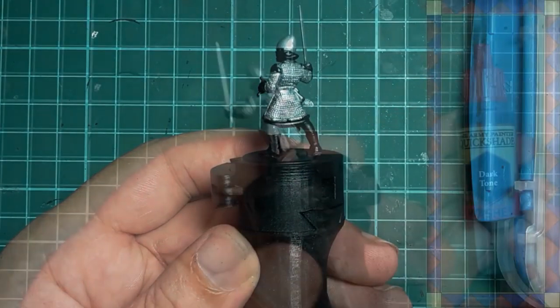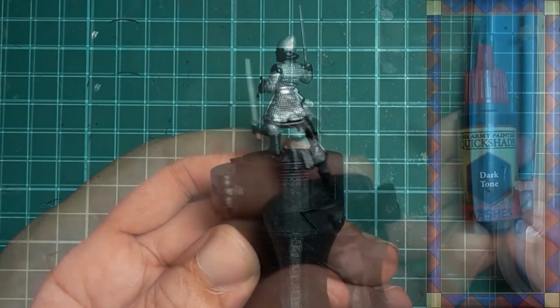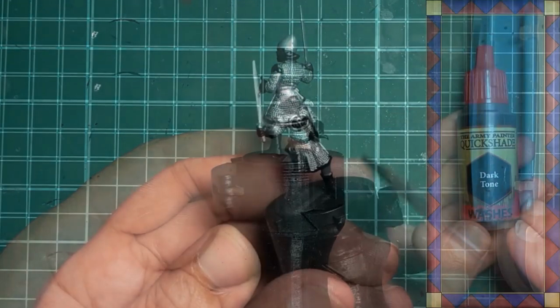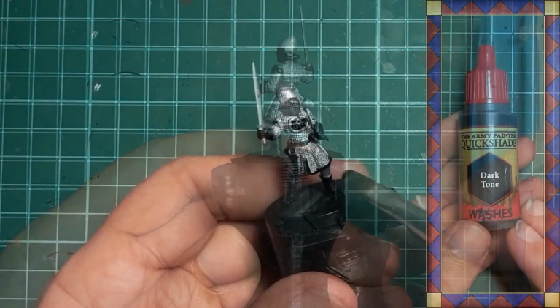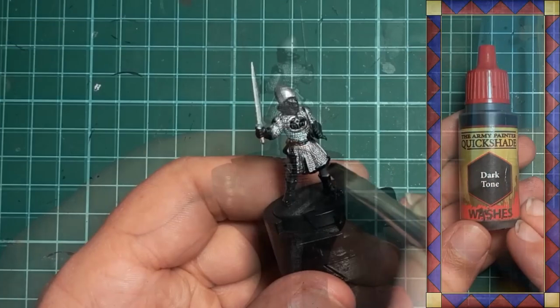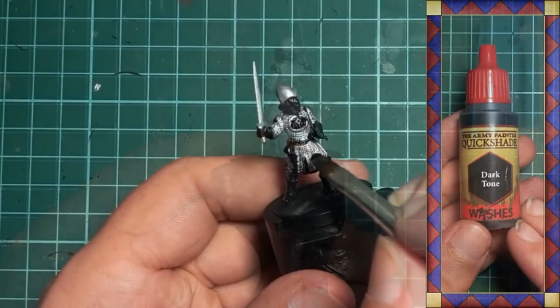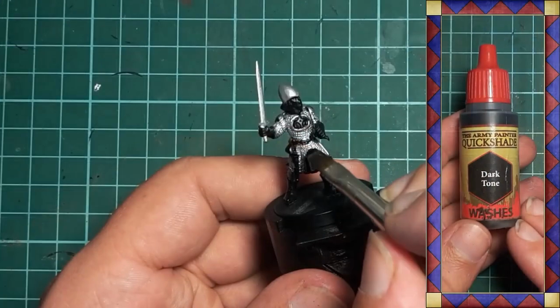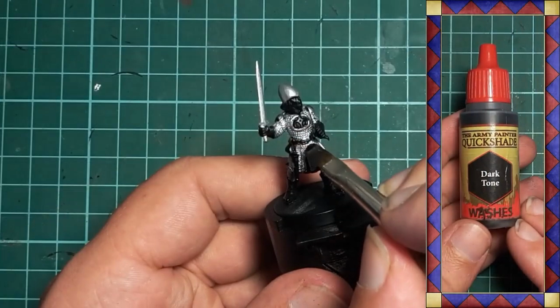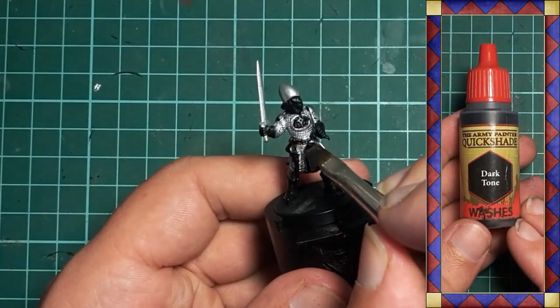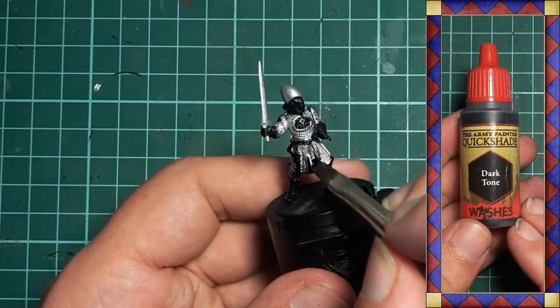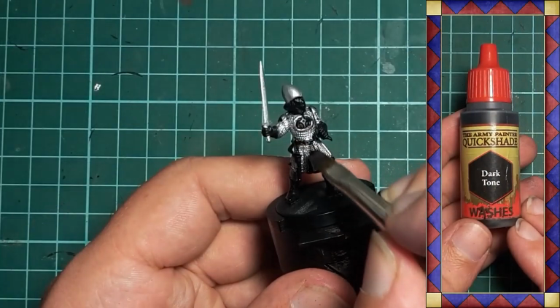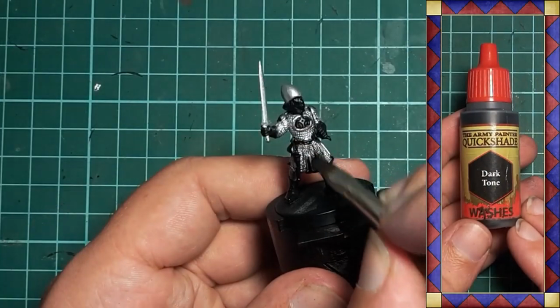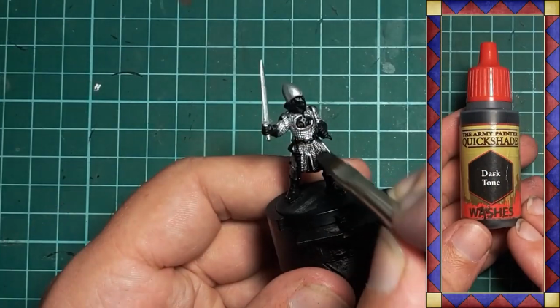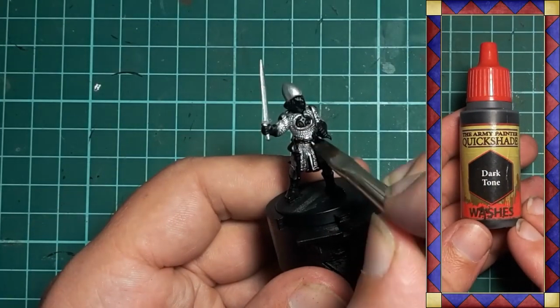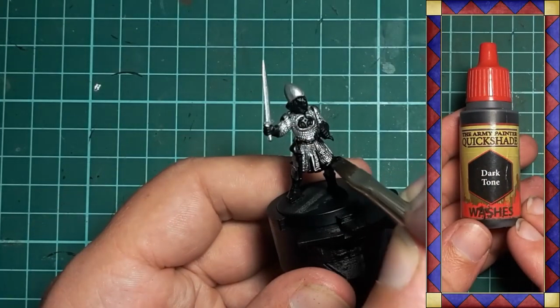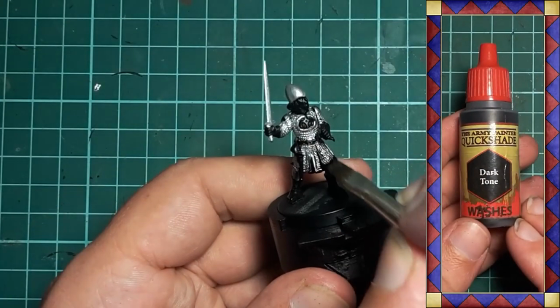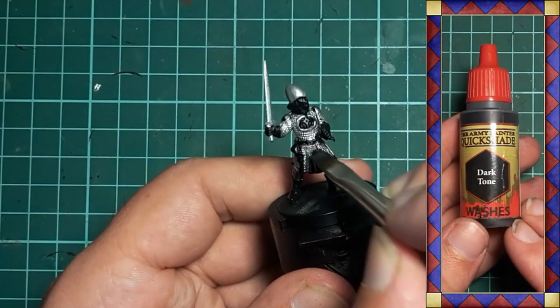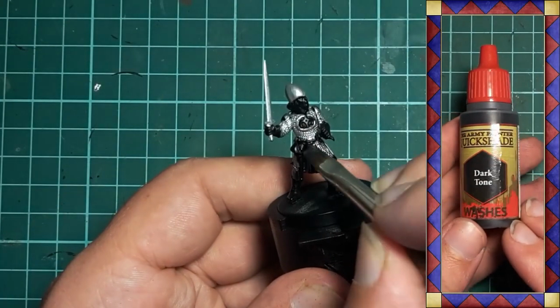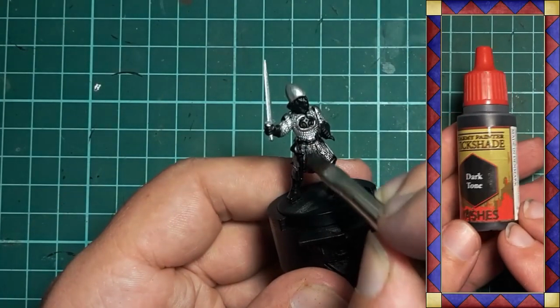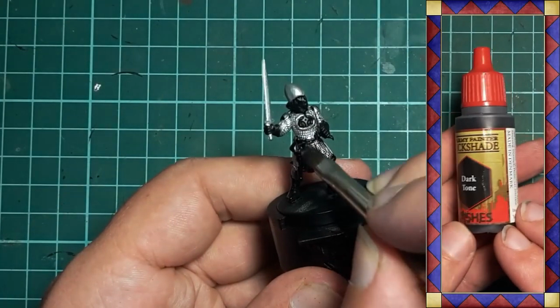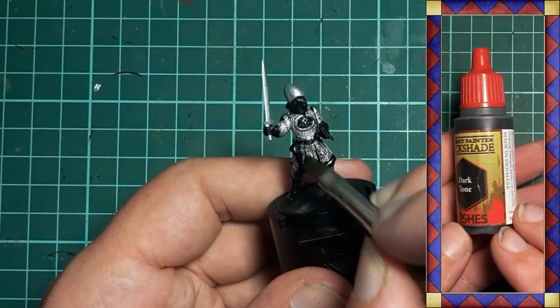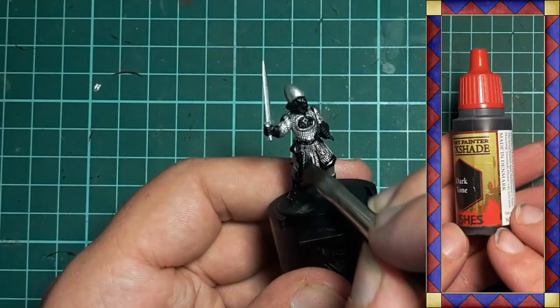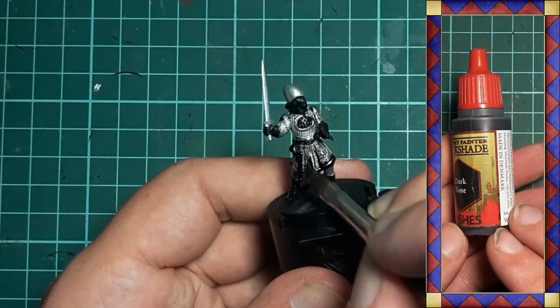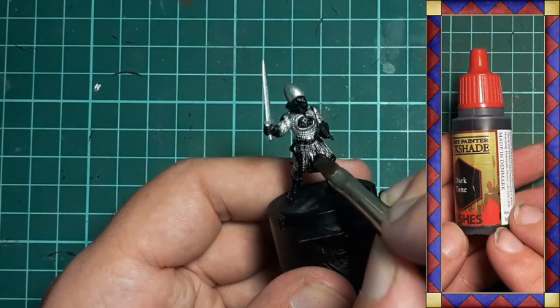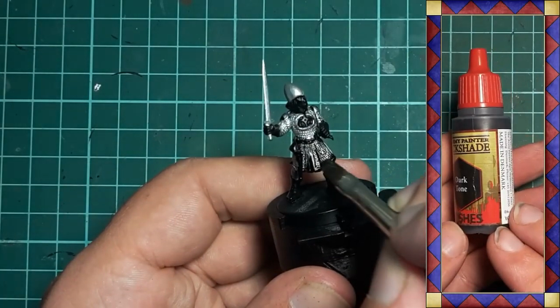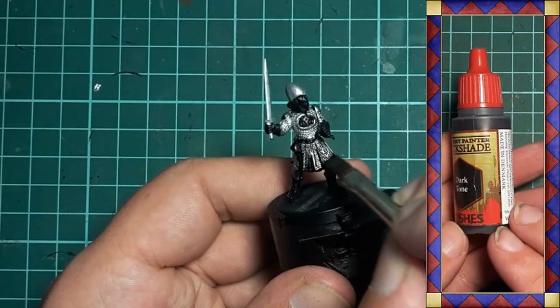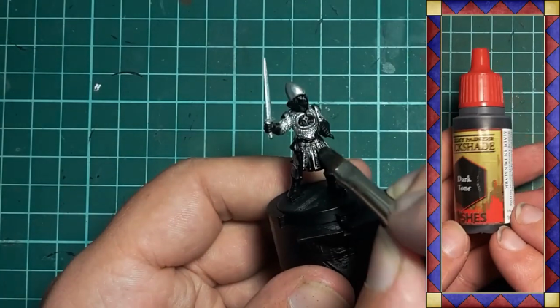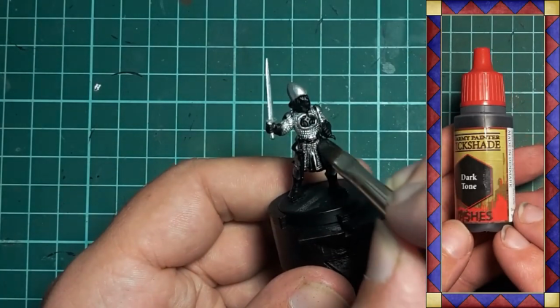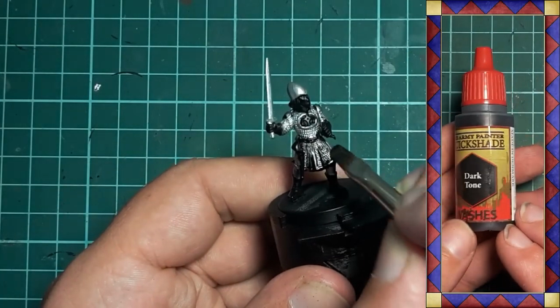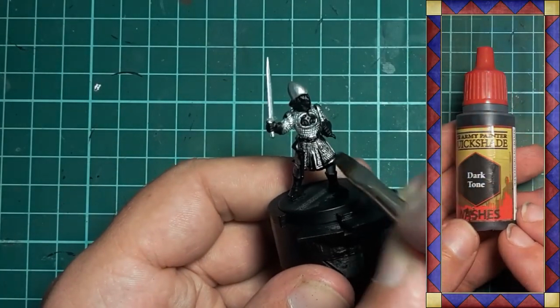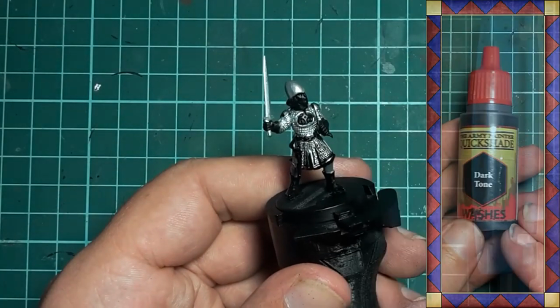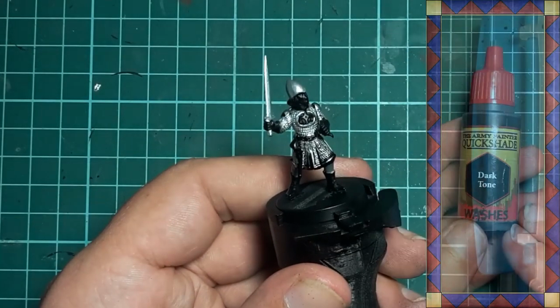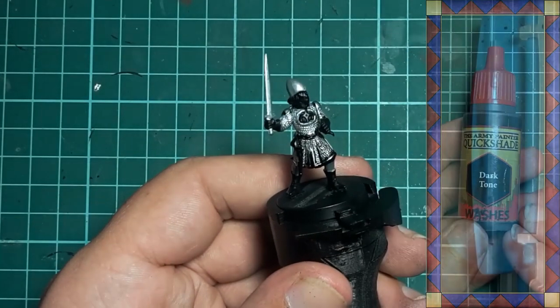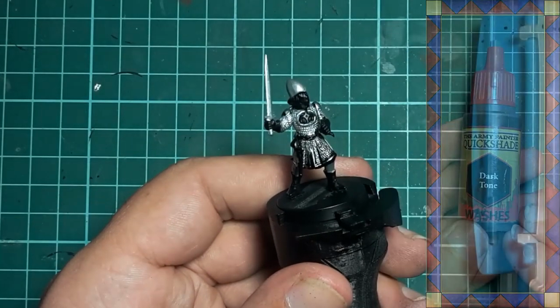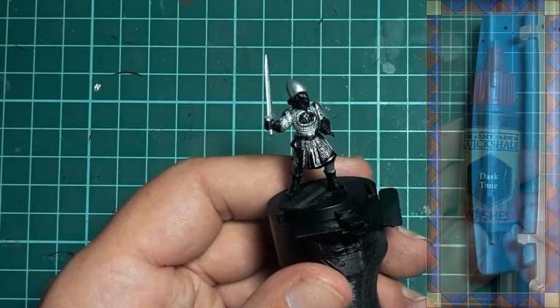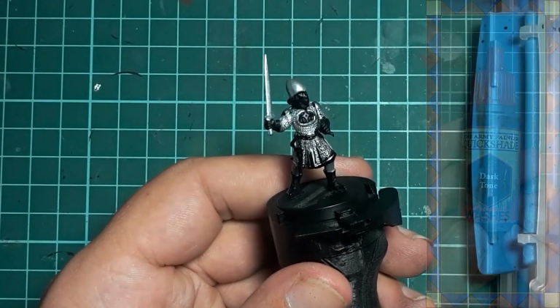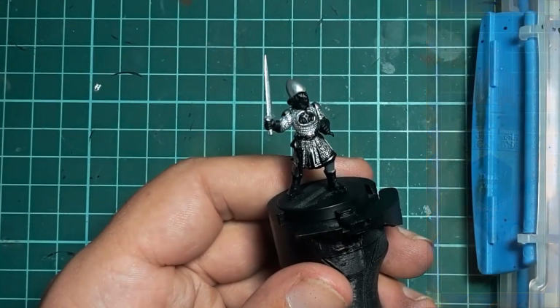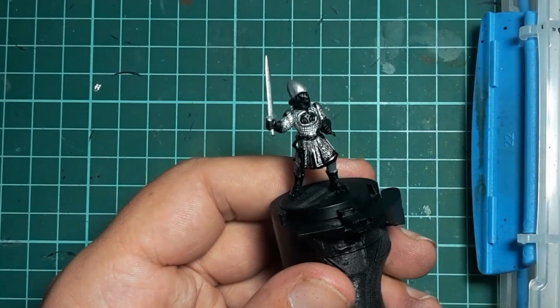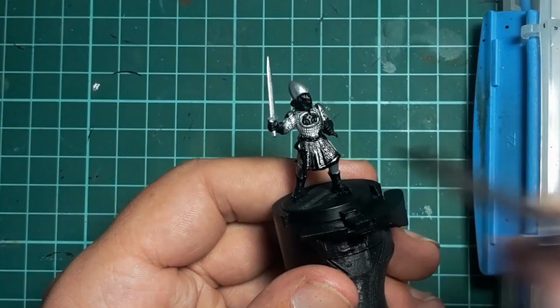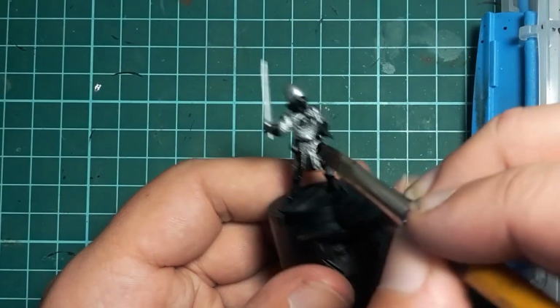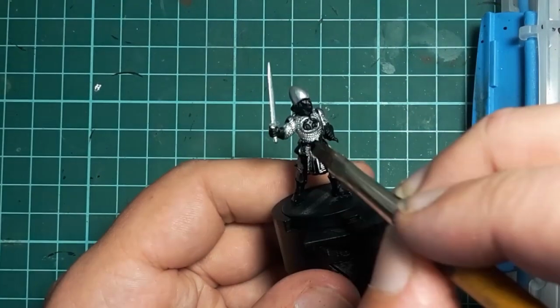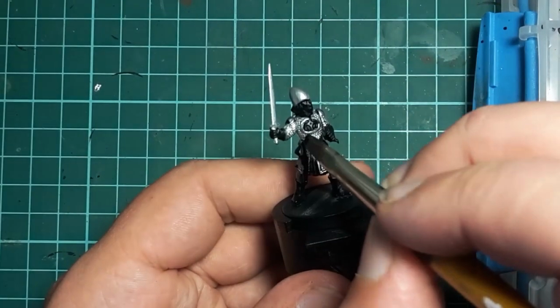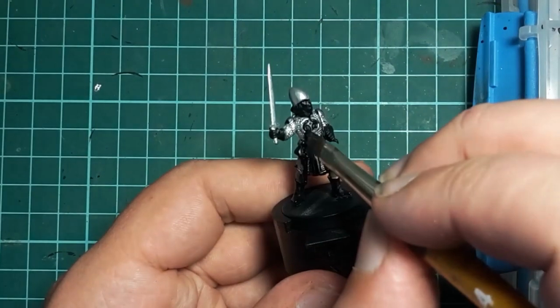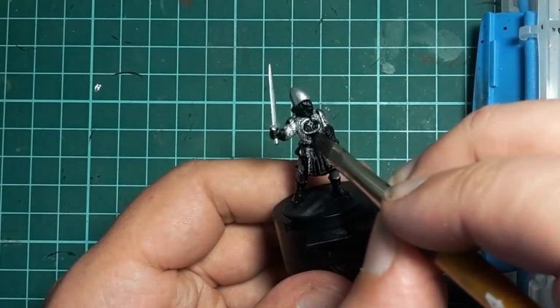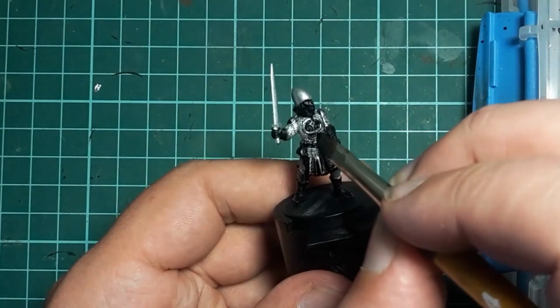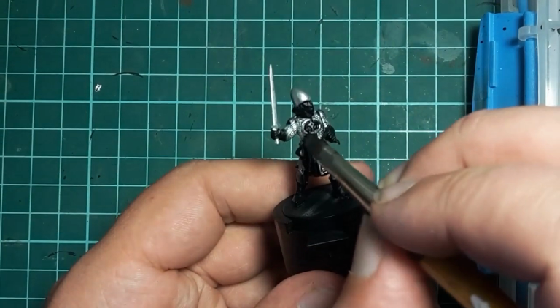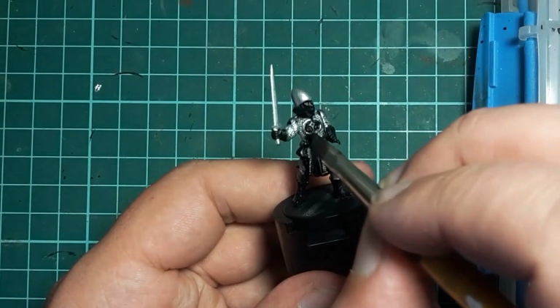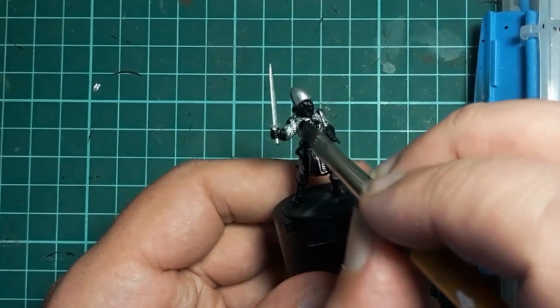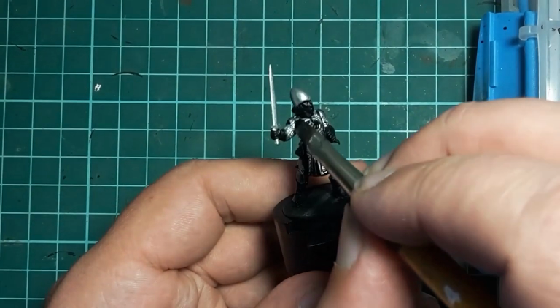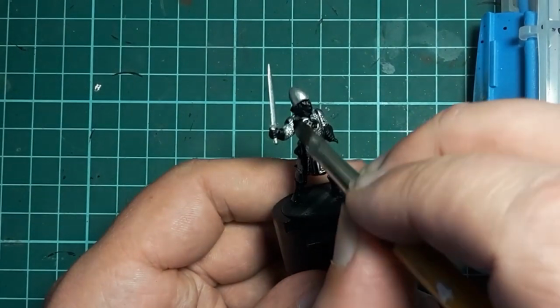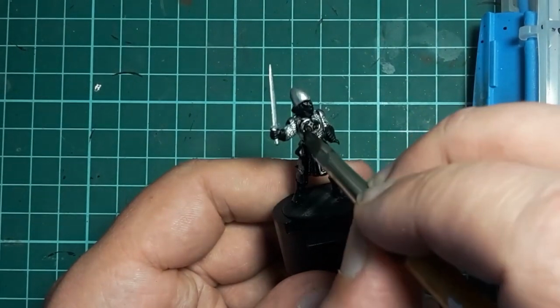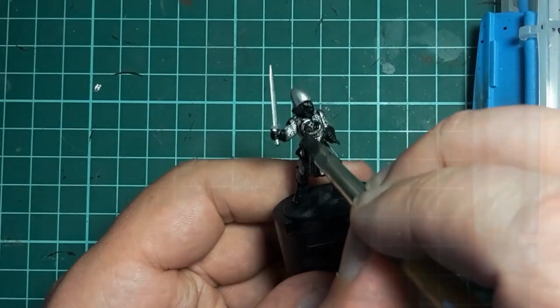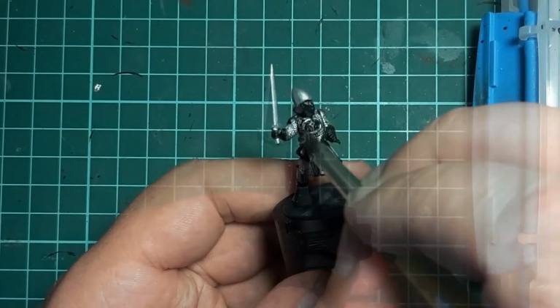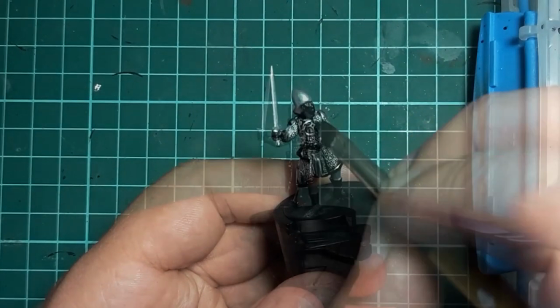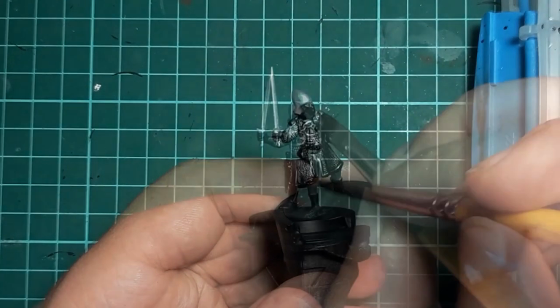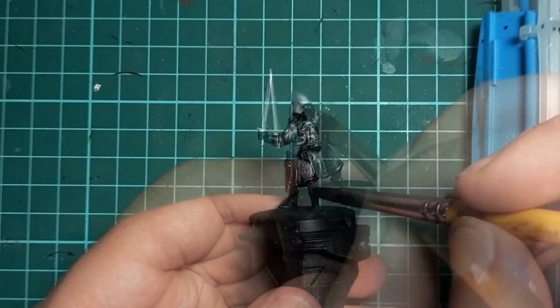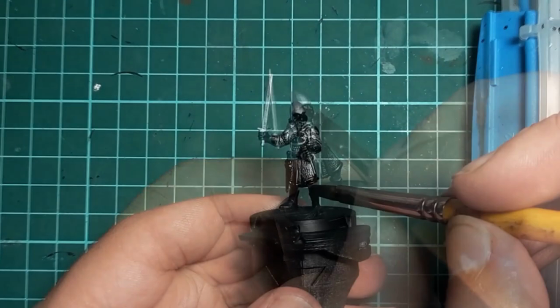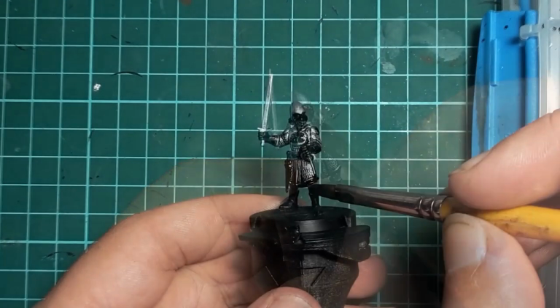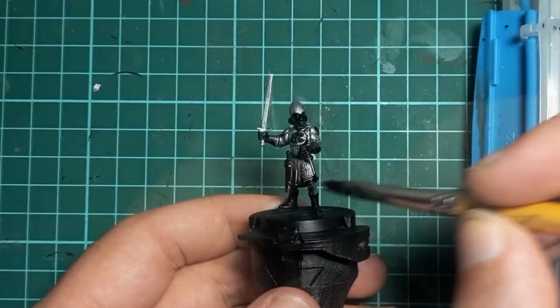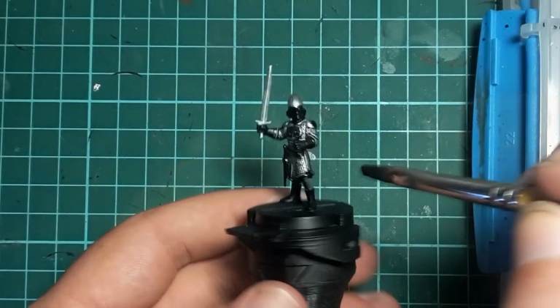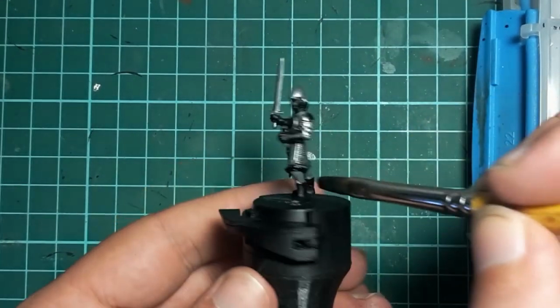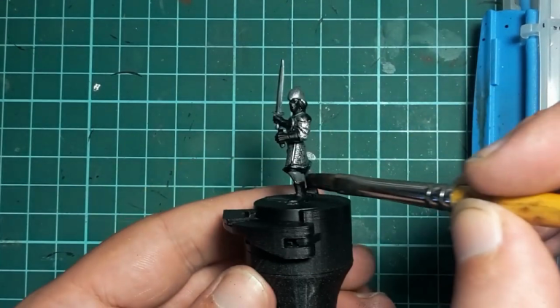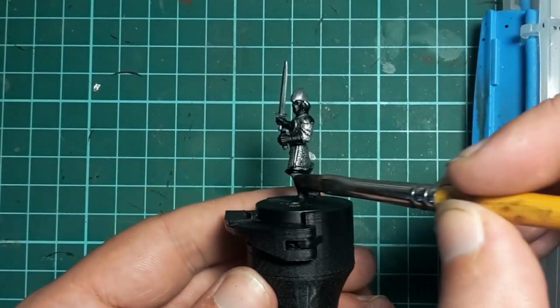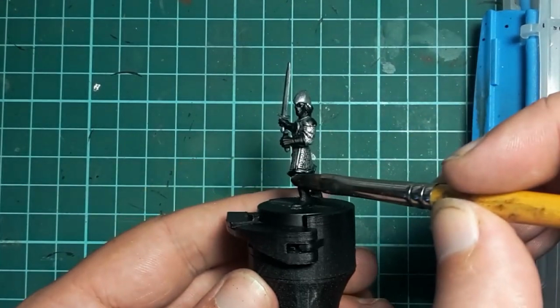Army Painter Dark Tone is up next and this I apply liberally over the areas of steel and trouser I just painted.